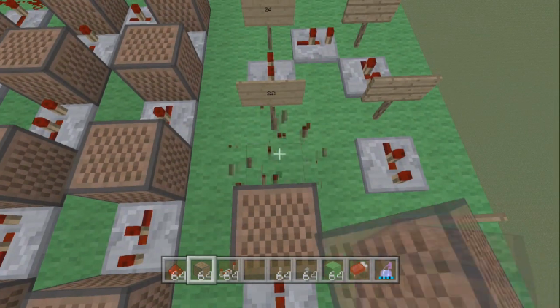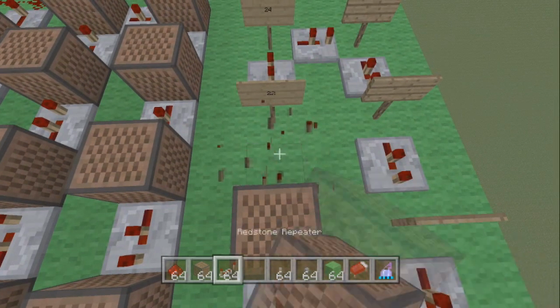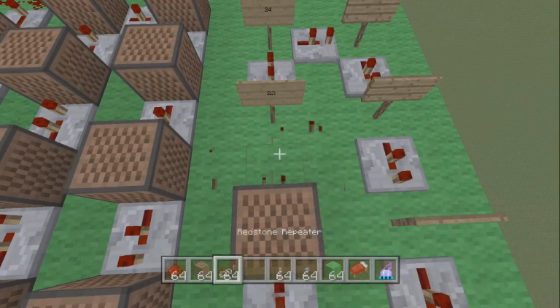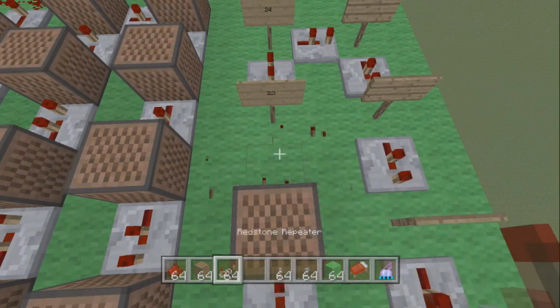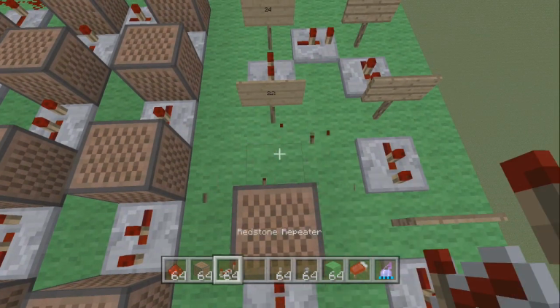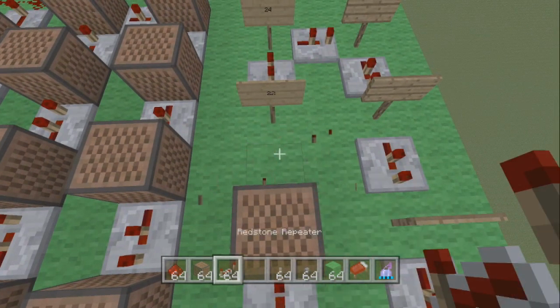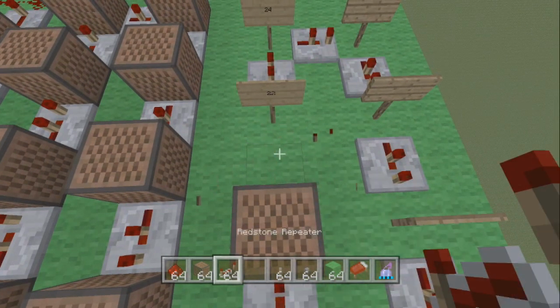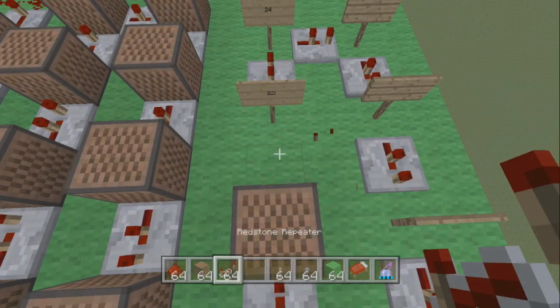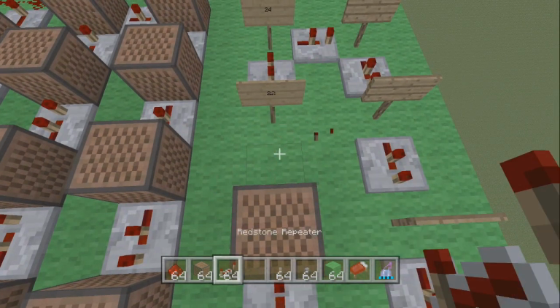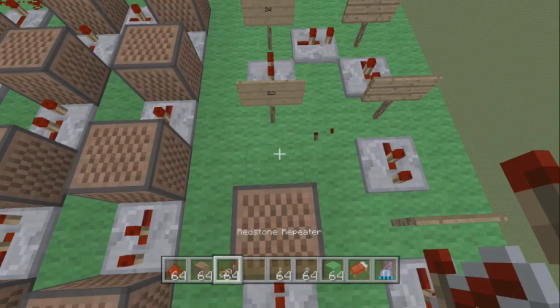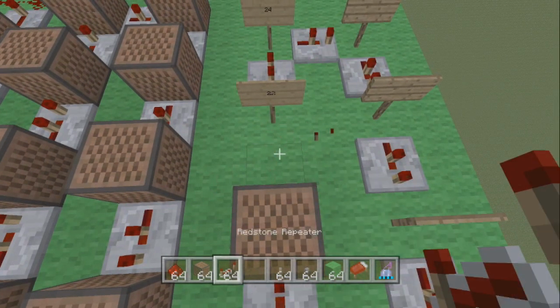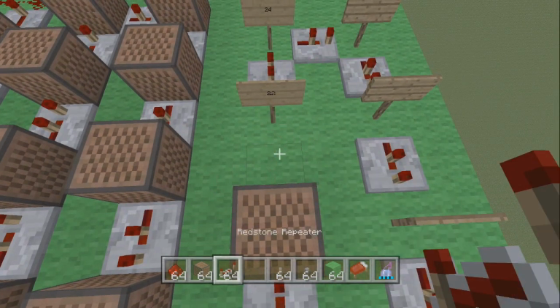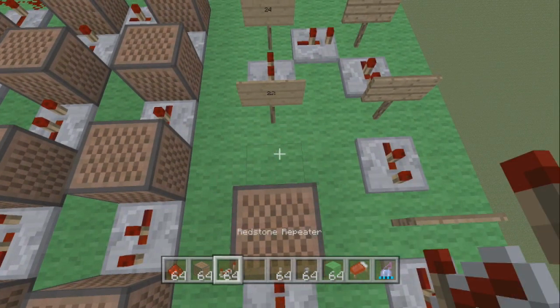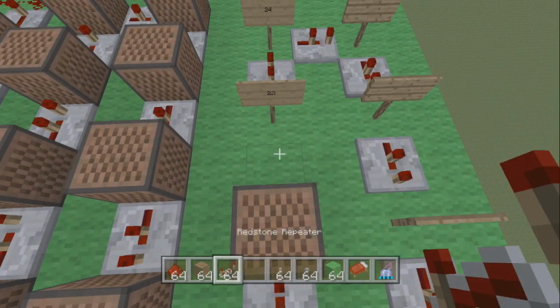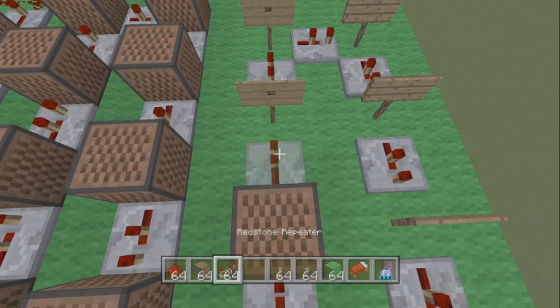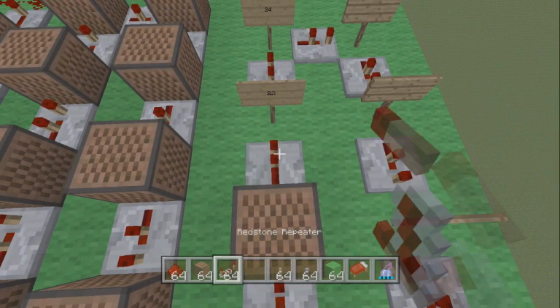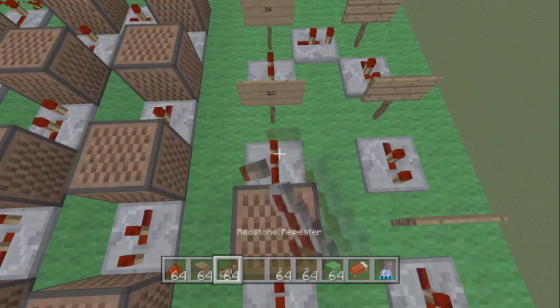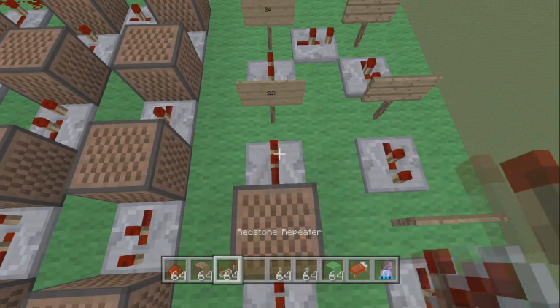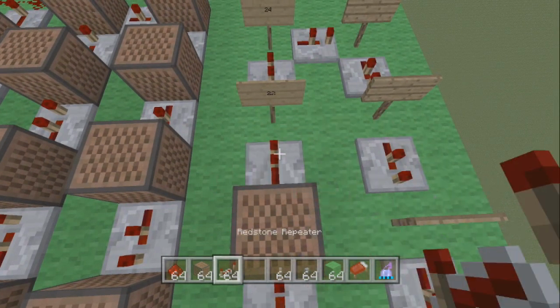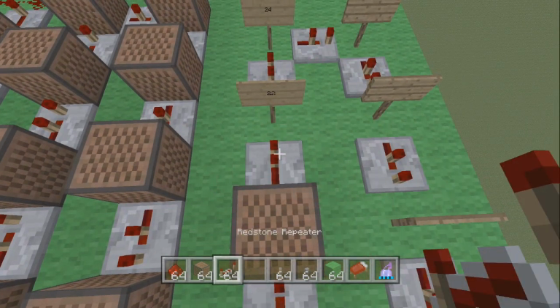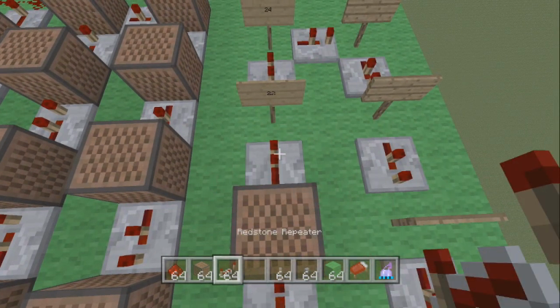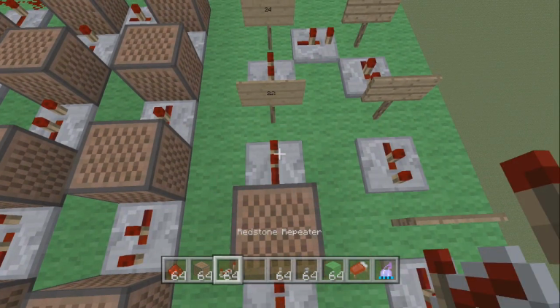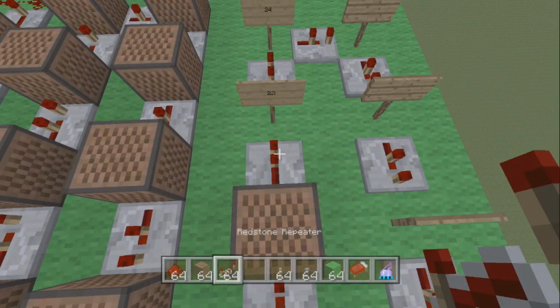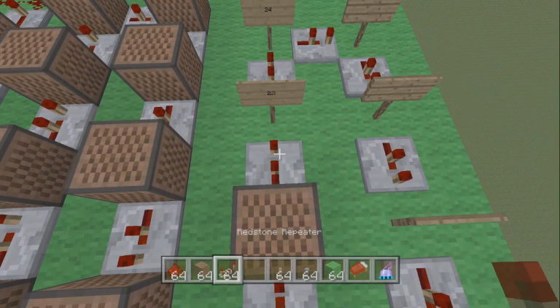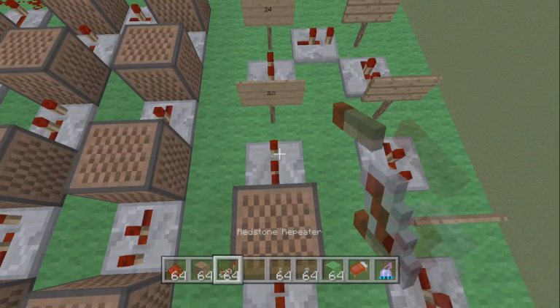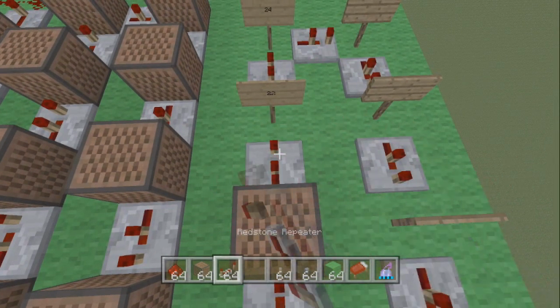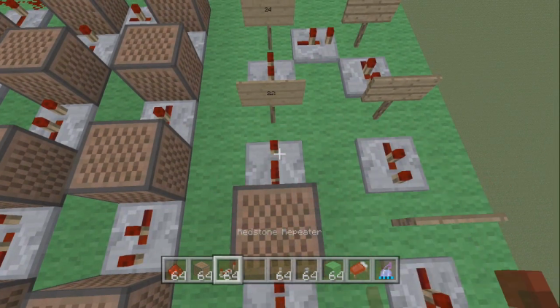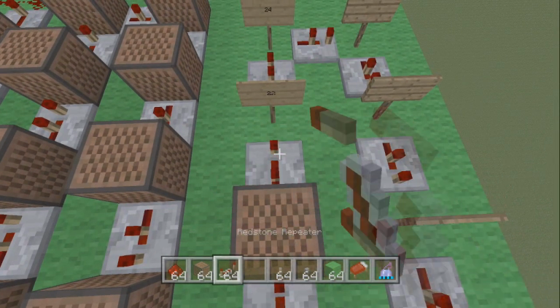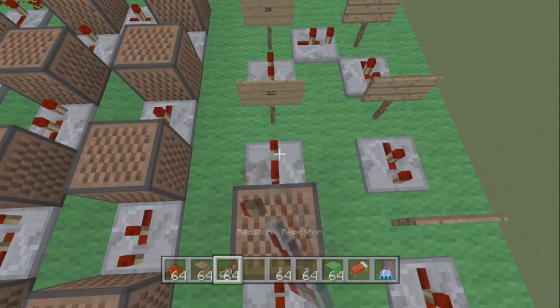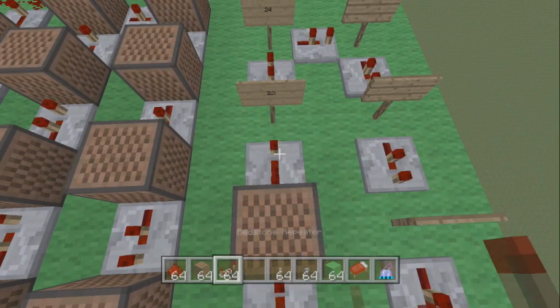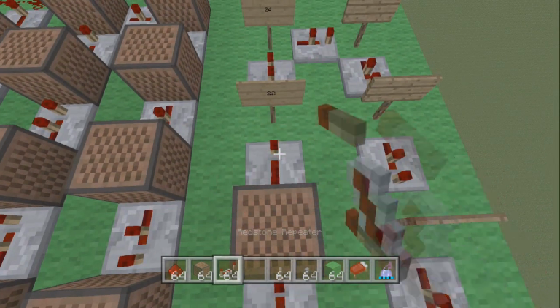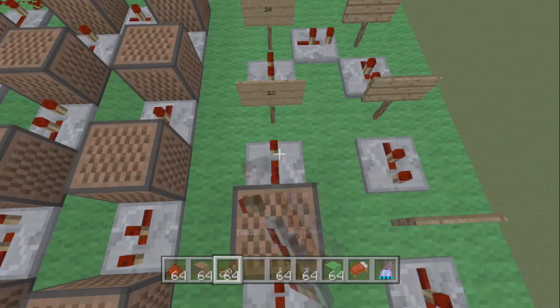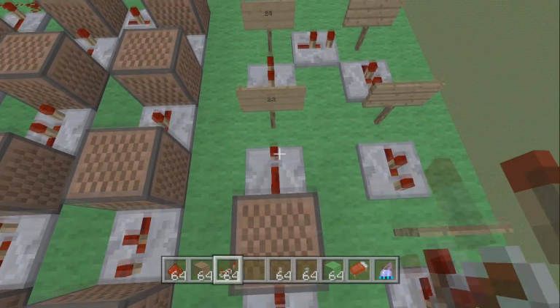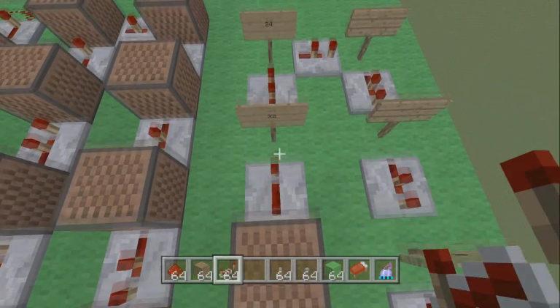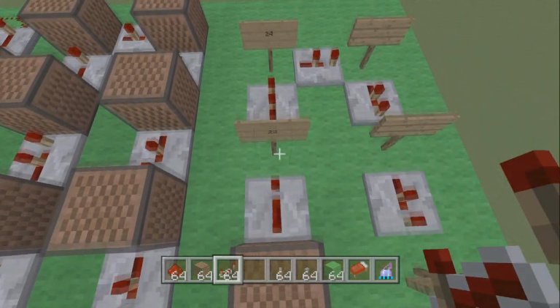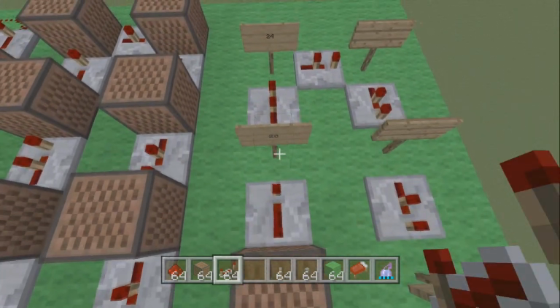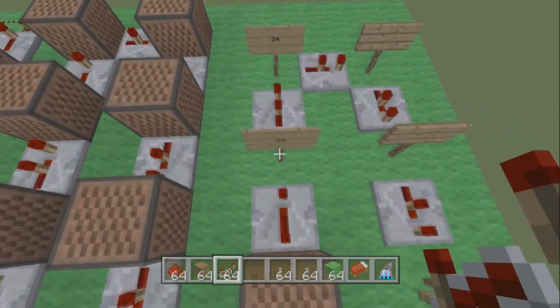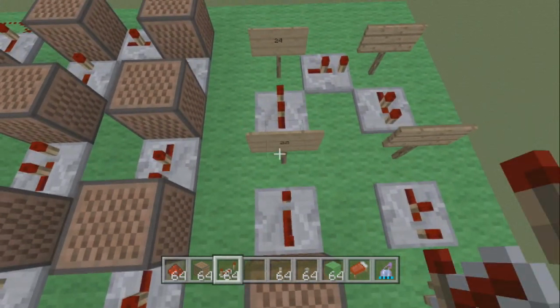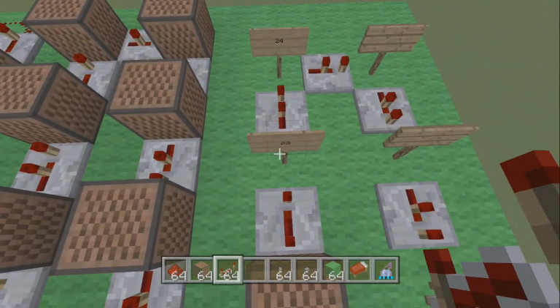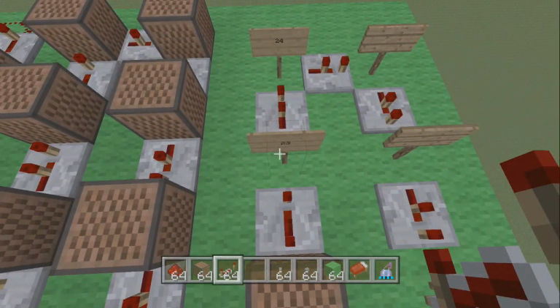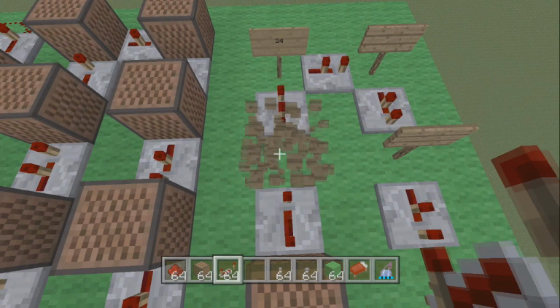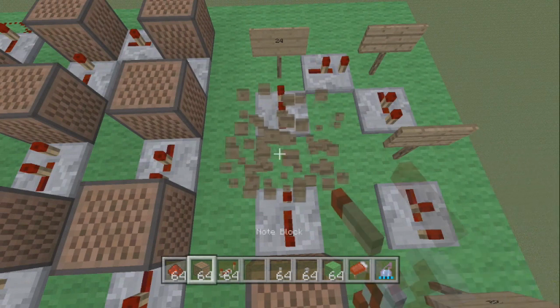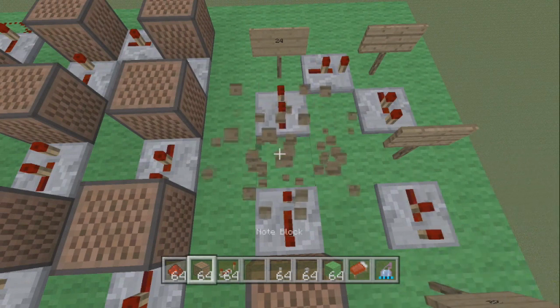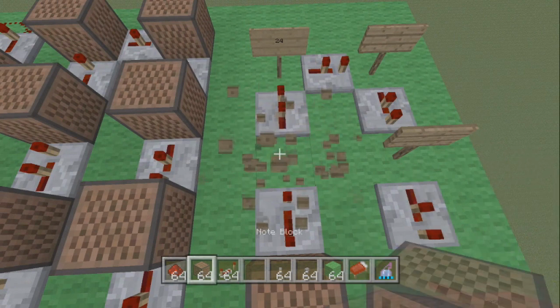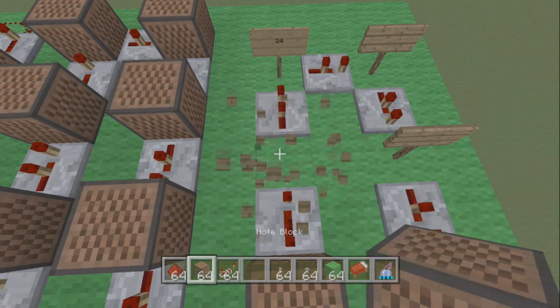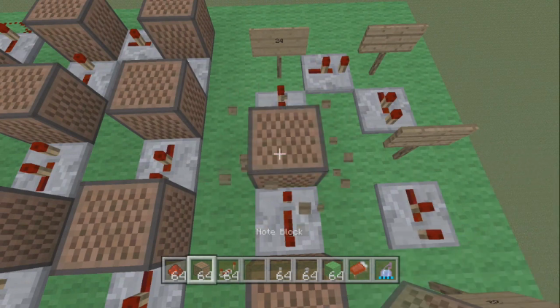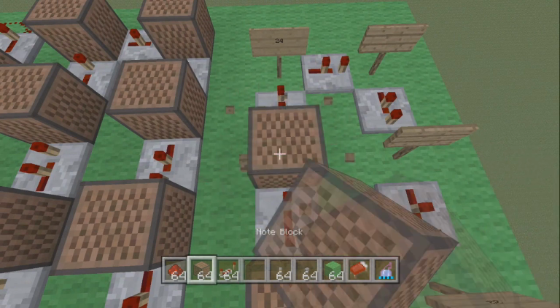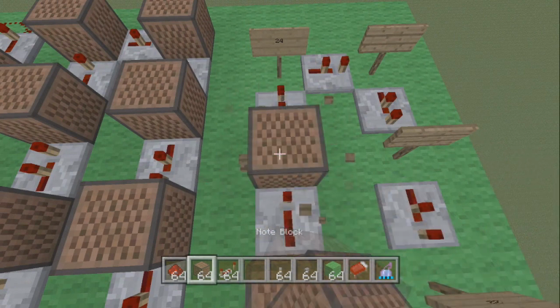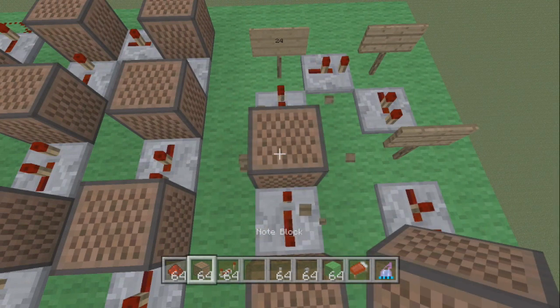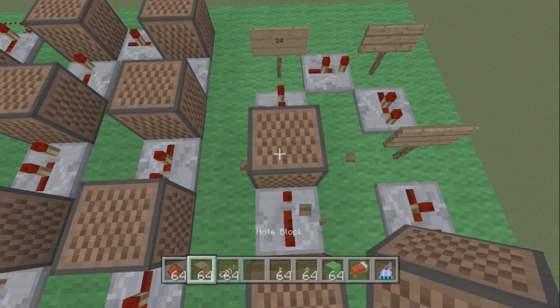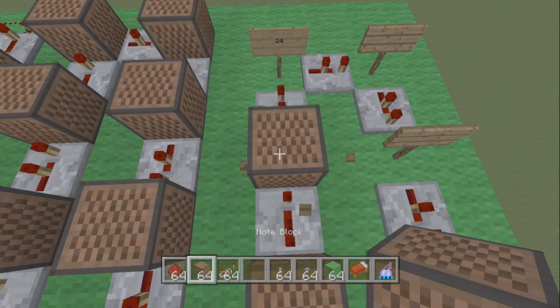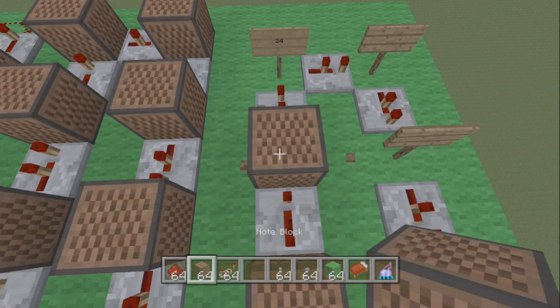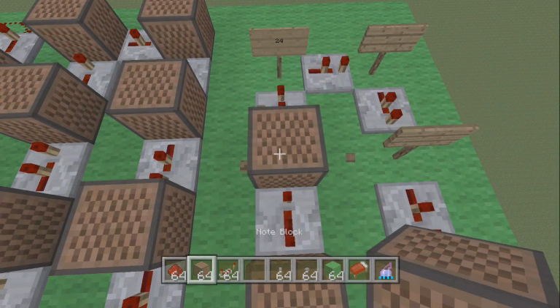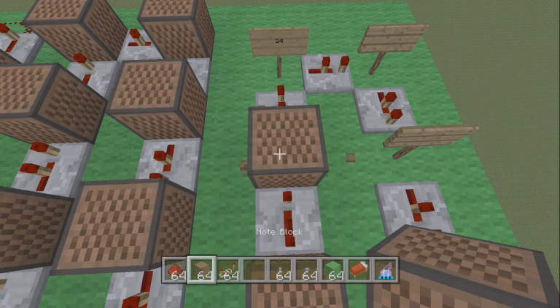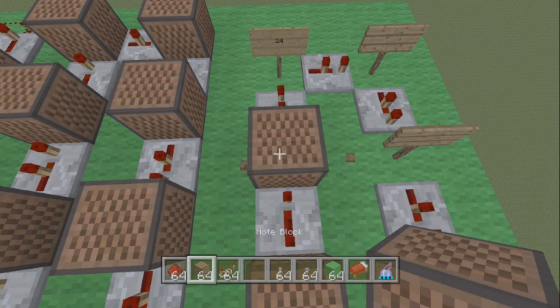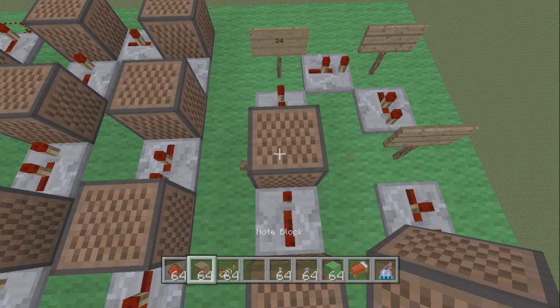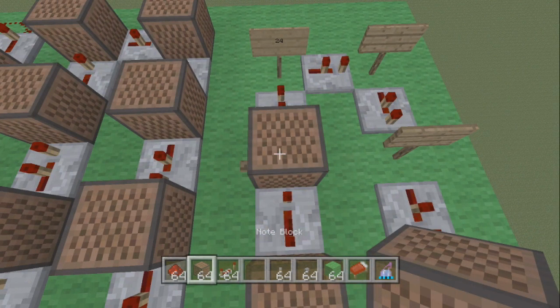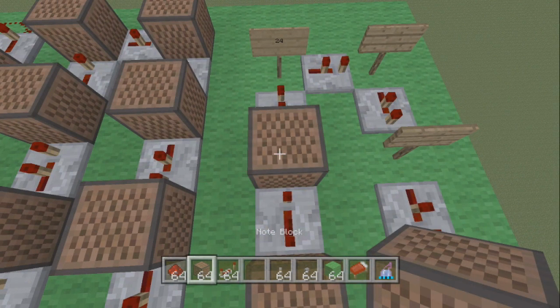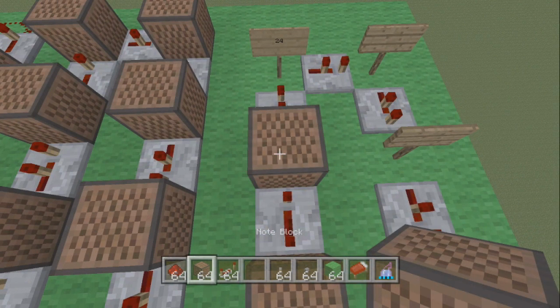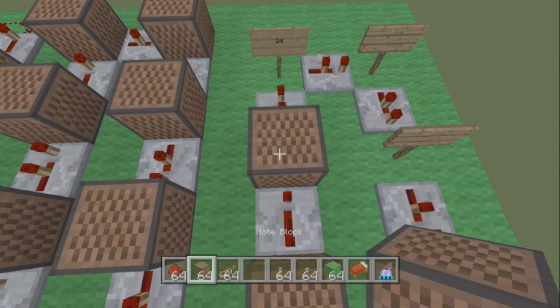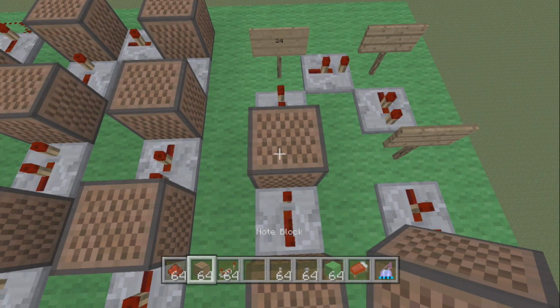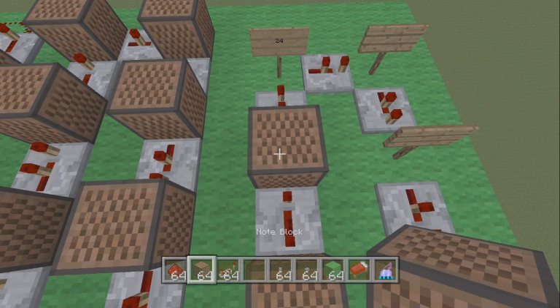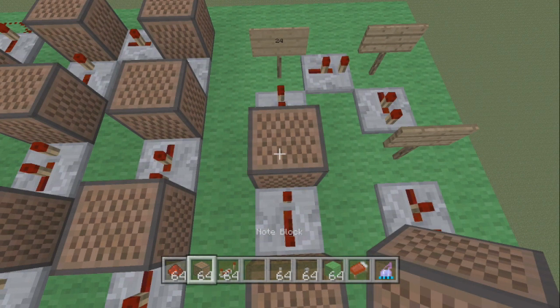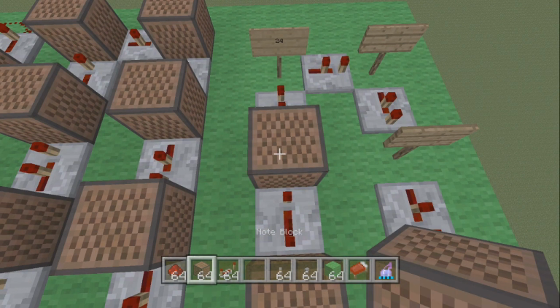Place a redstone repeater and click it three times — one, two, three. Place another note block and this one is 22 — count up to 22.